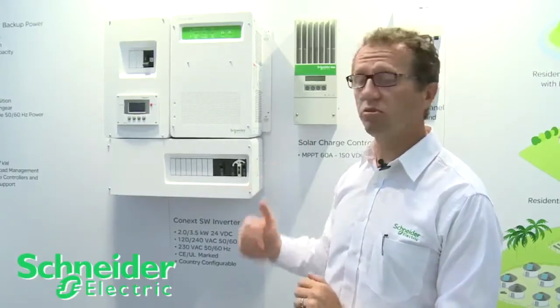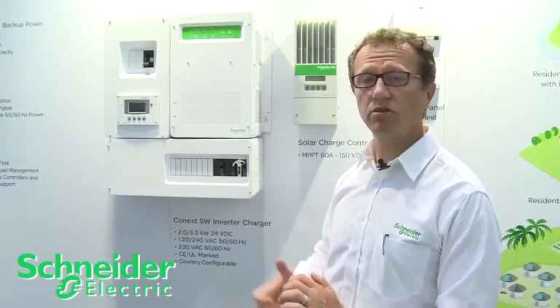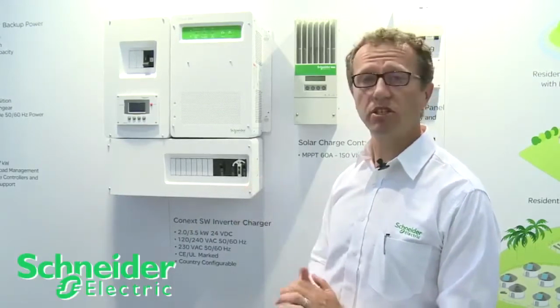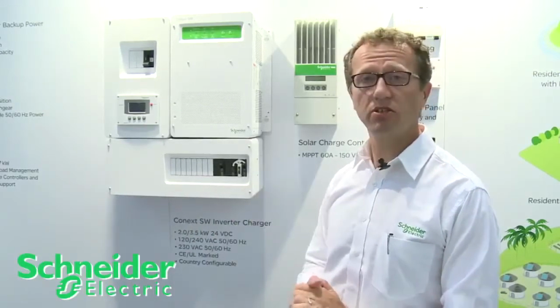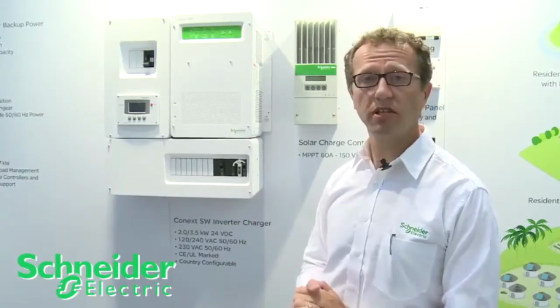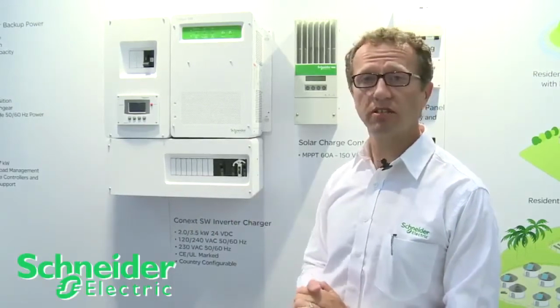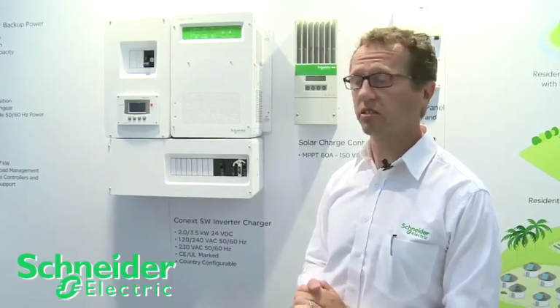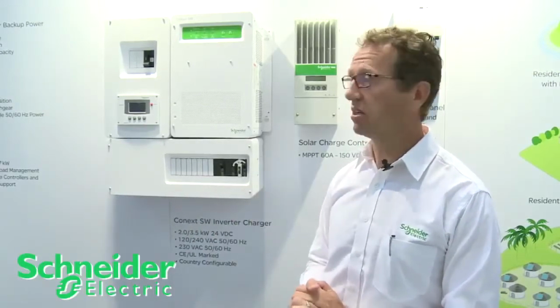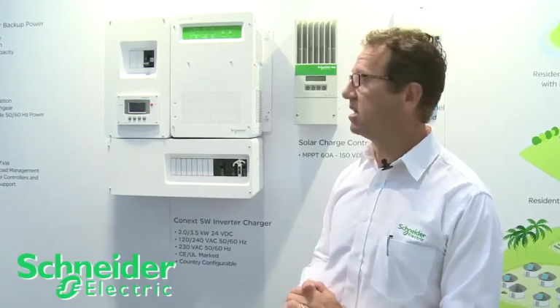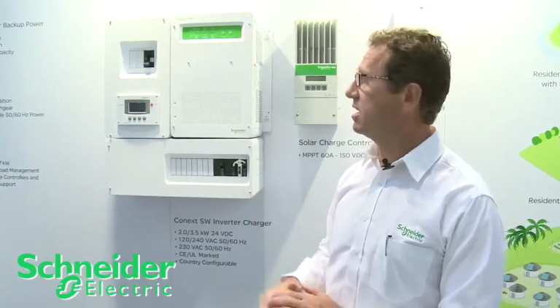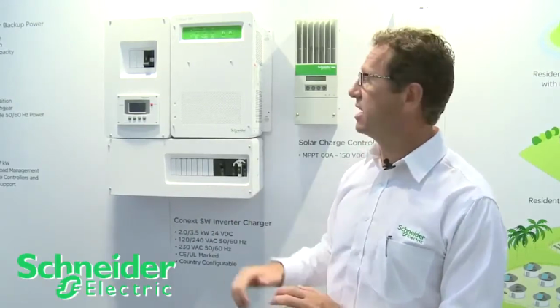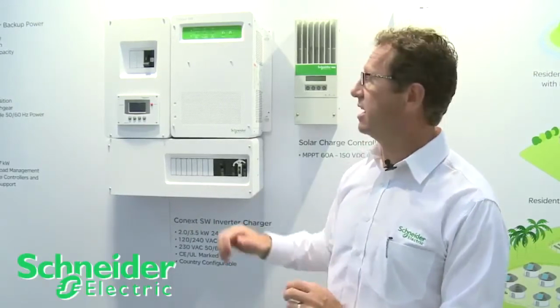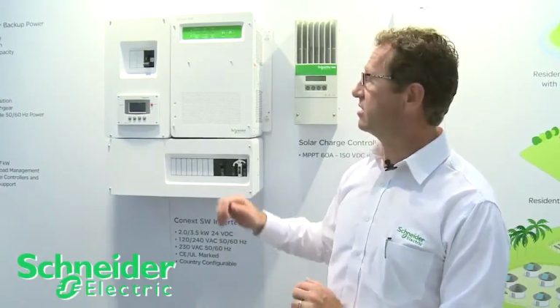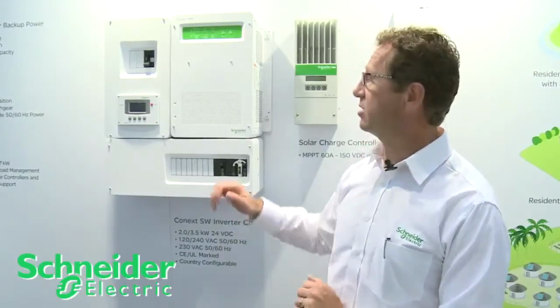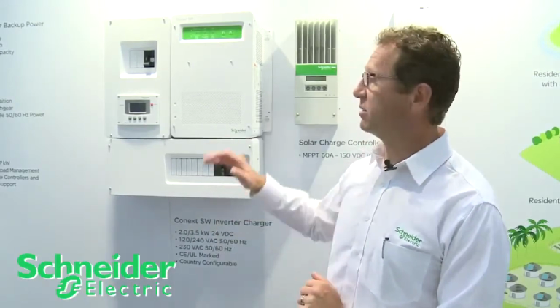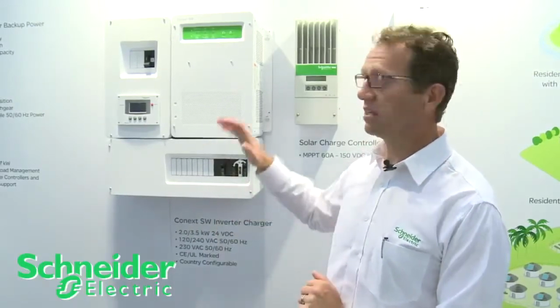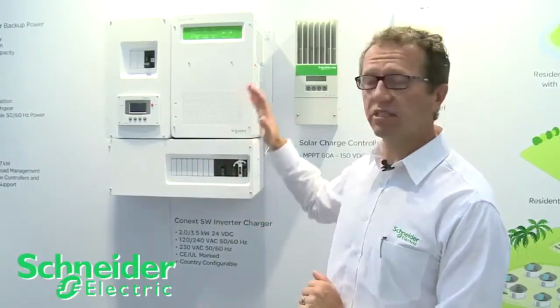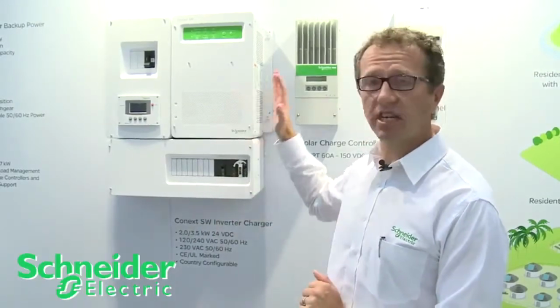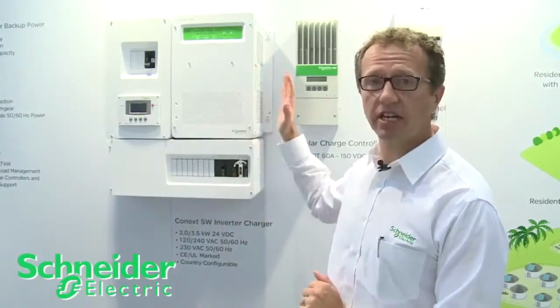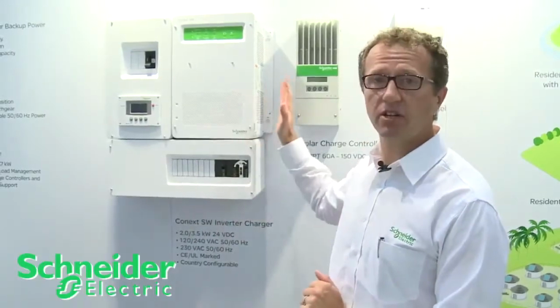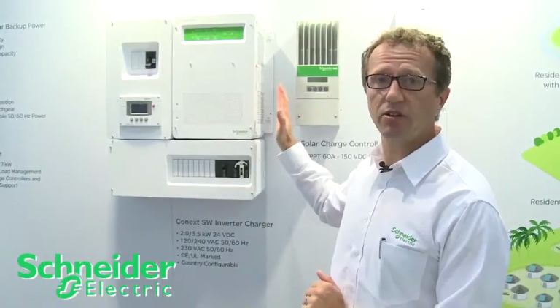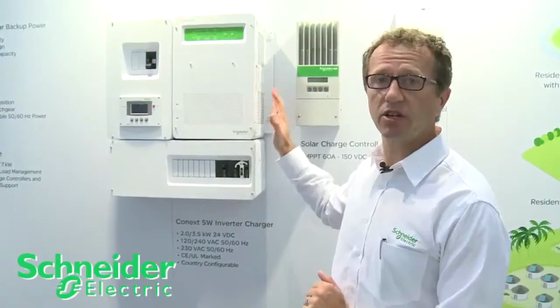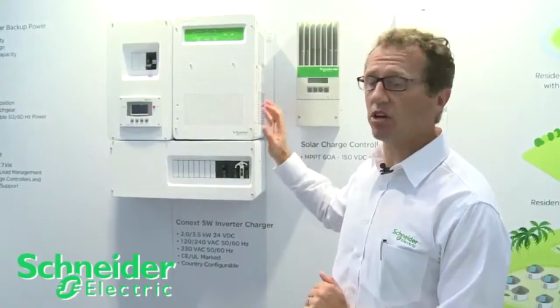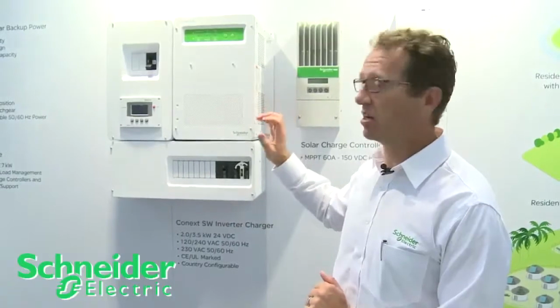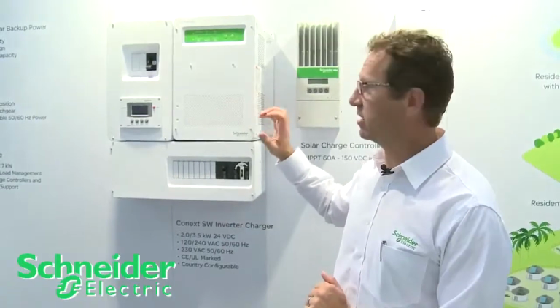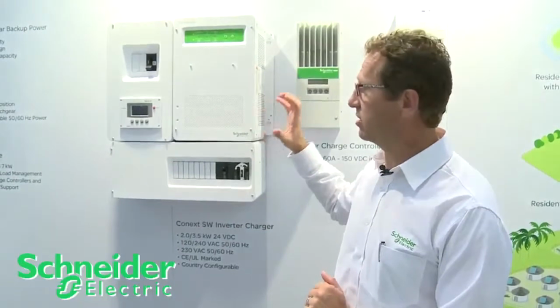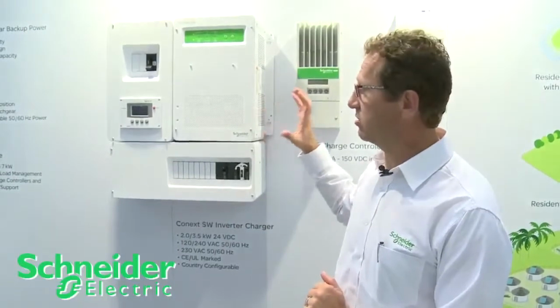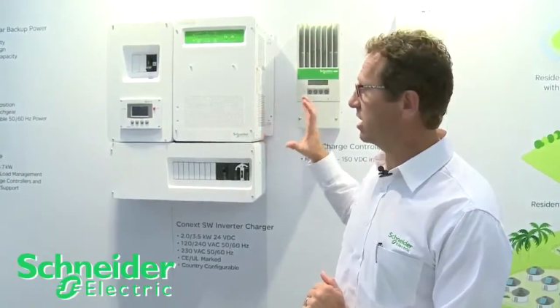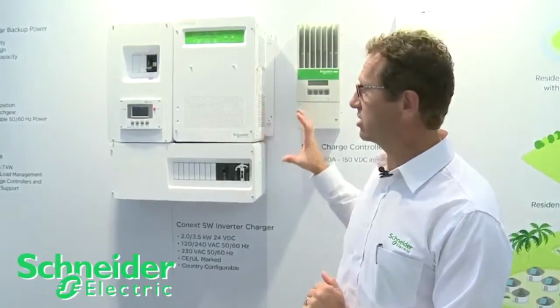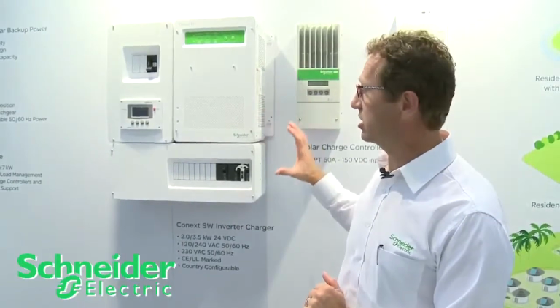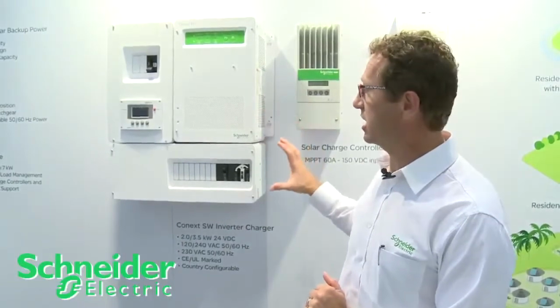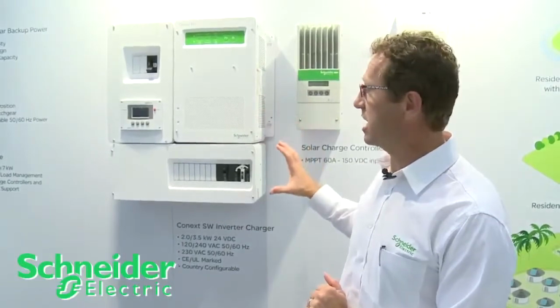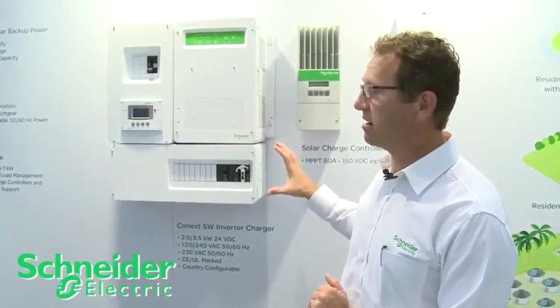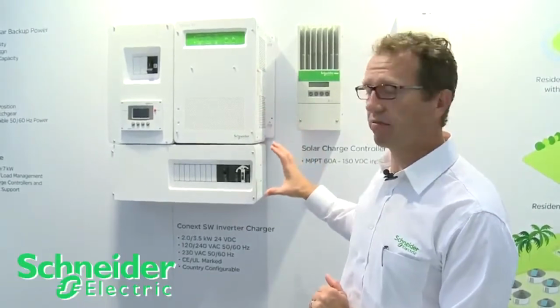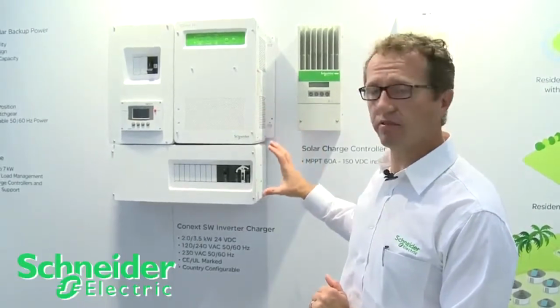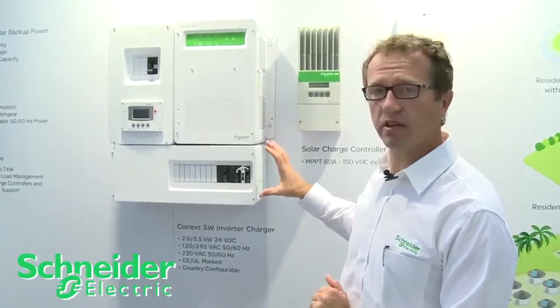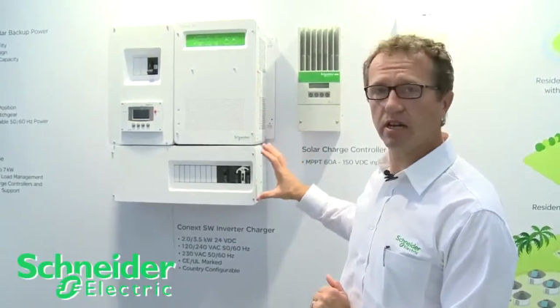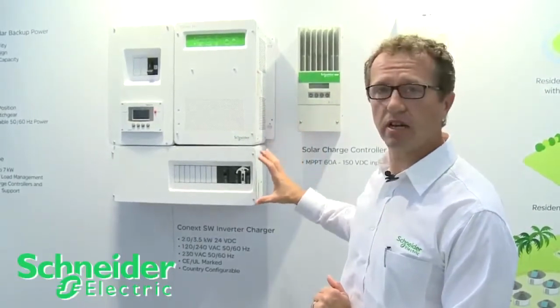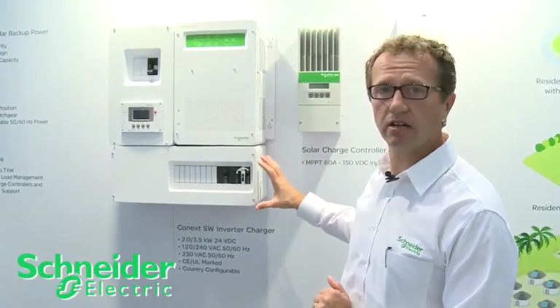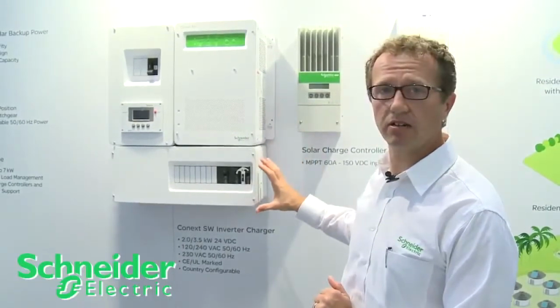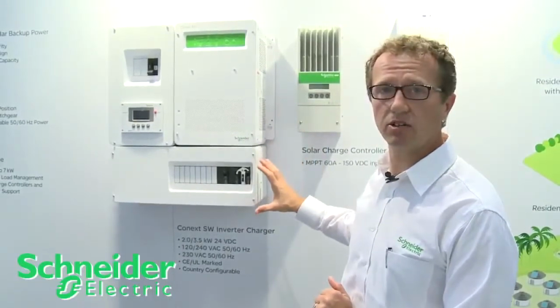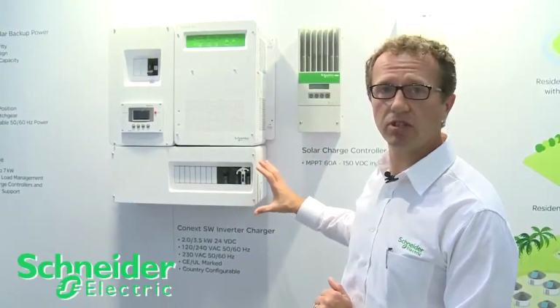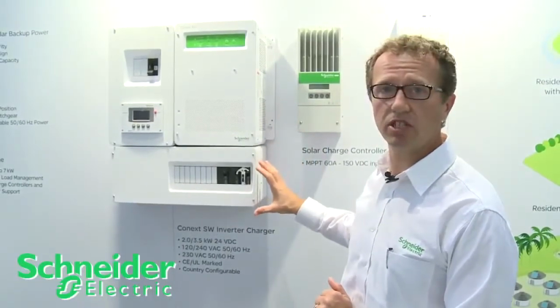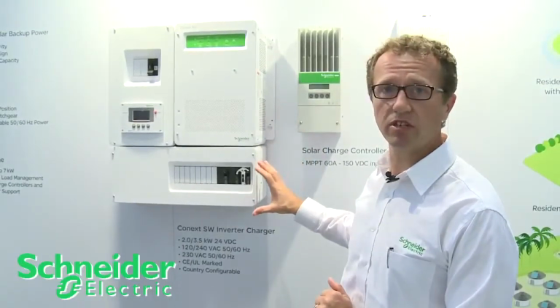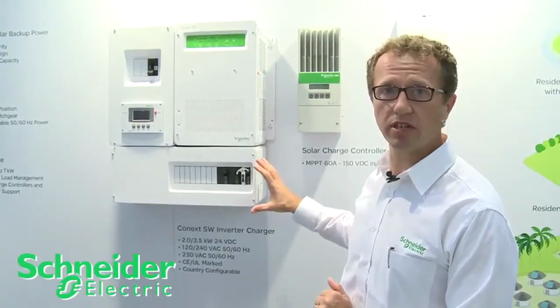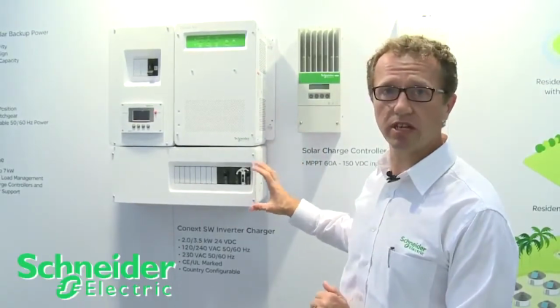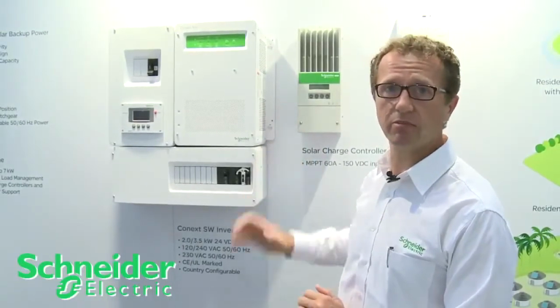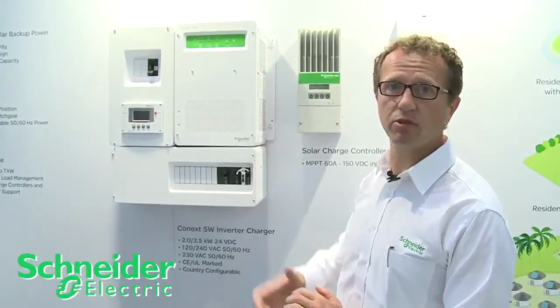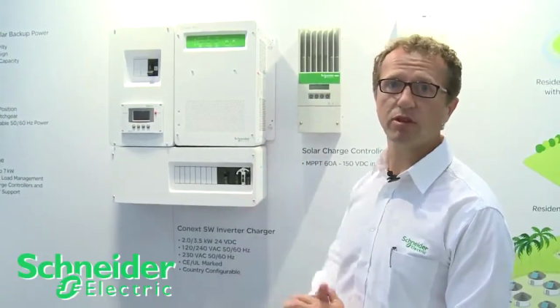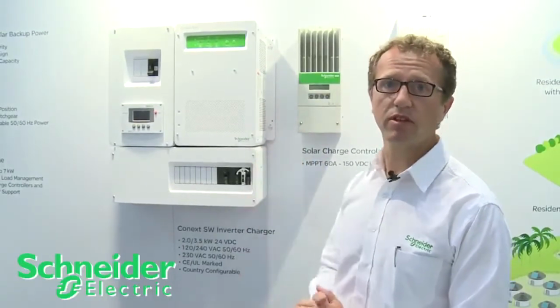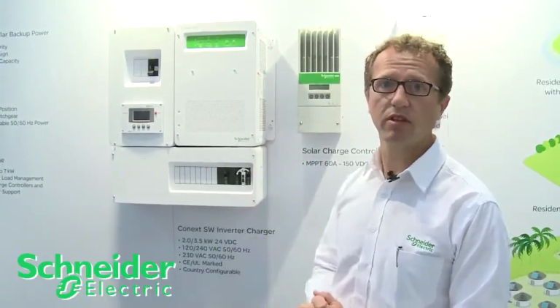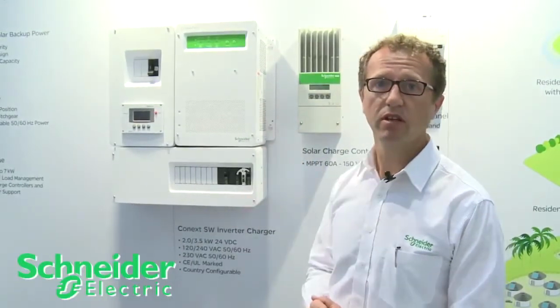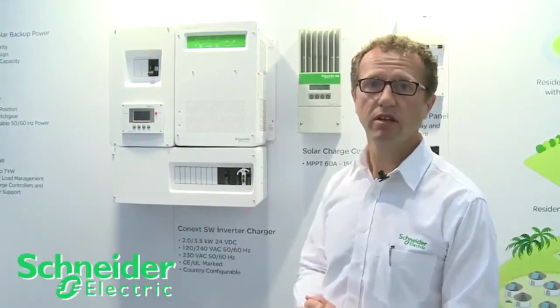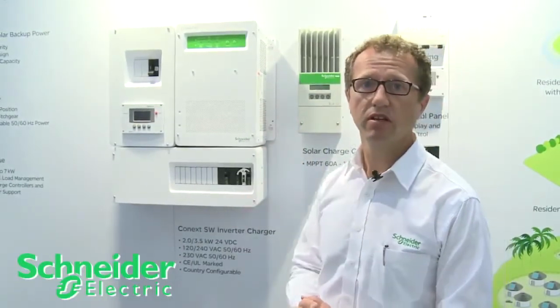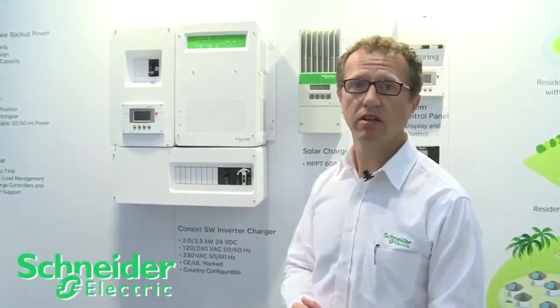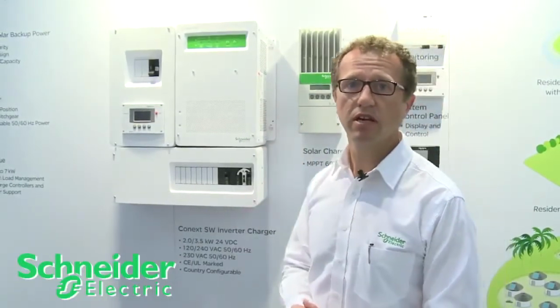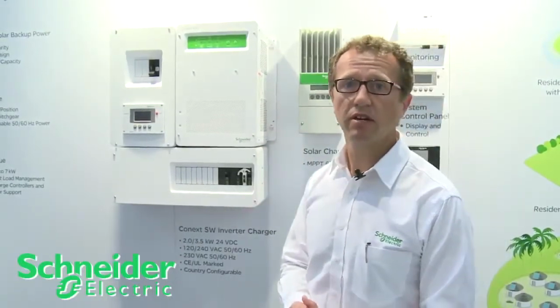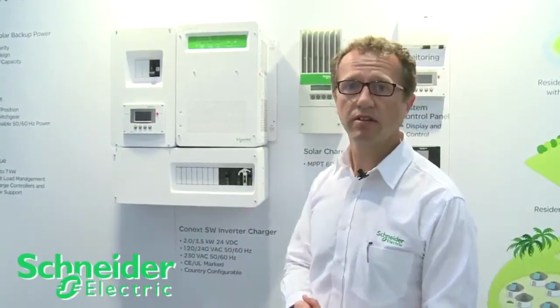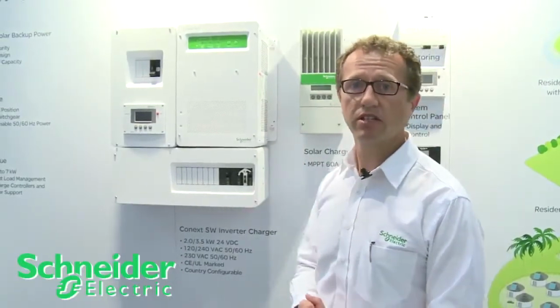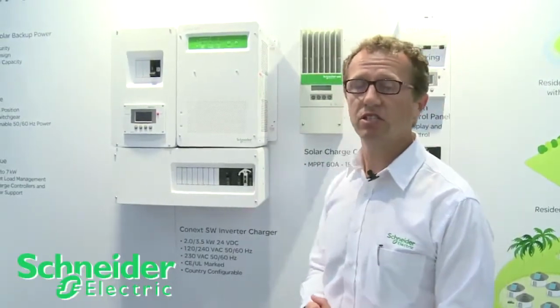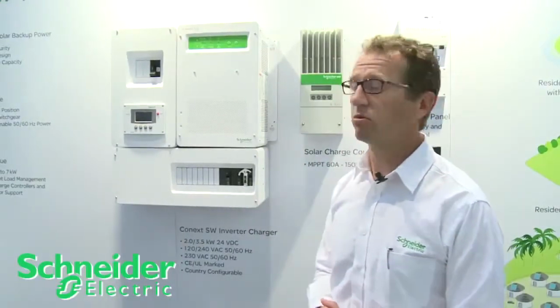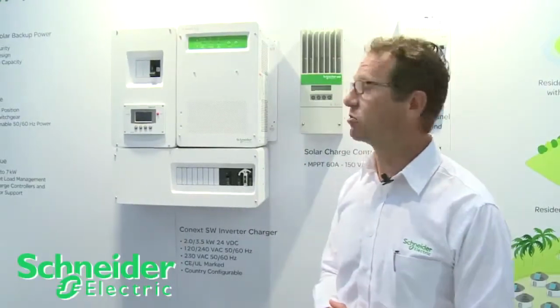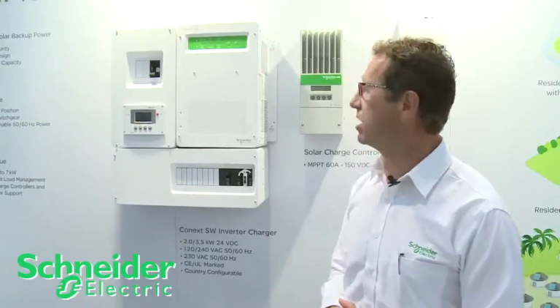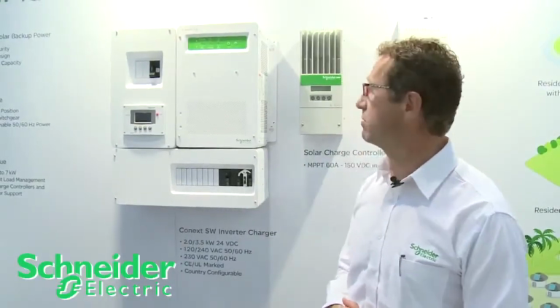It's available only as a 24 volt product, so it's working on smaller systems, and it's scalable up to two units. As you build a second unit, you'll actually have the switchgear that comes with the system as well.